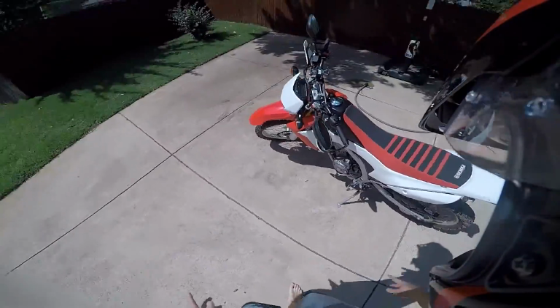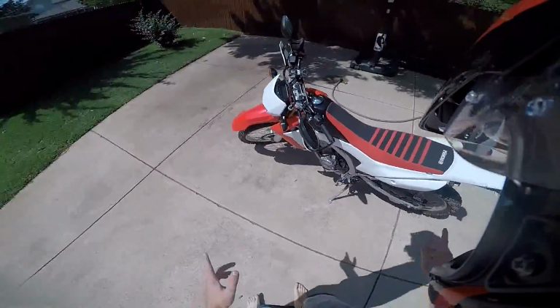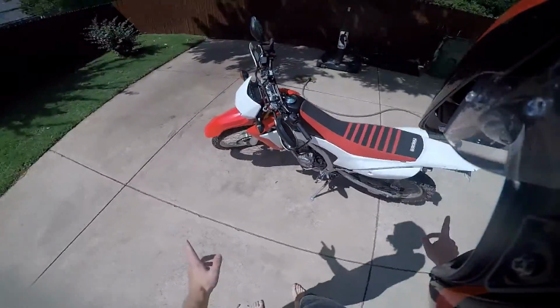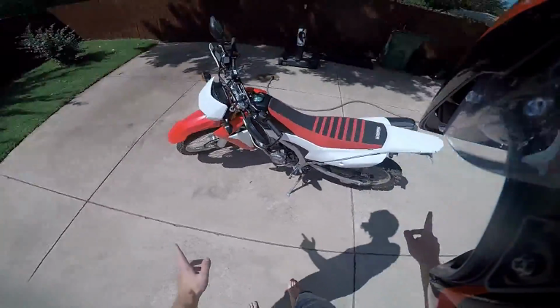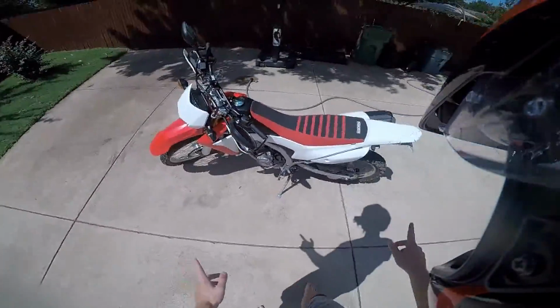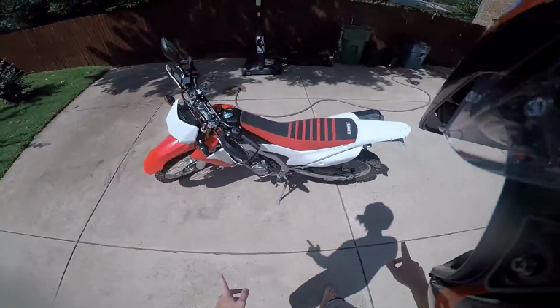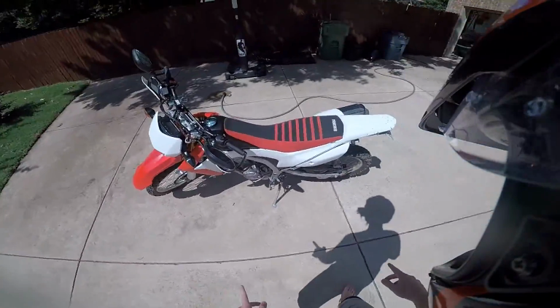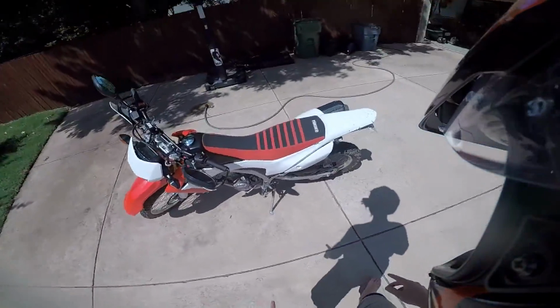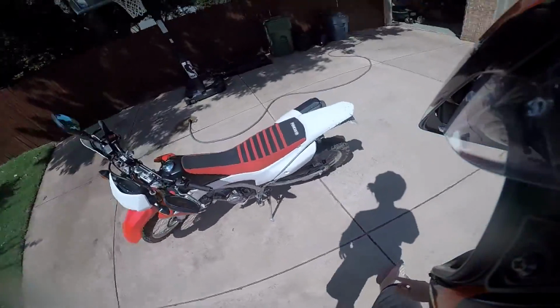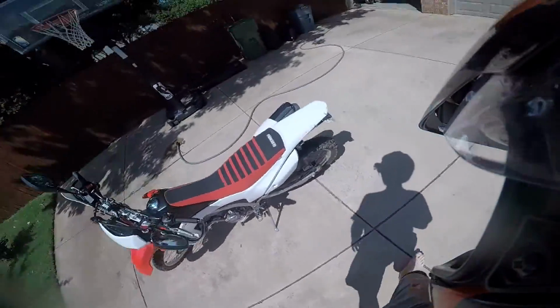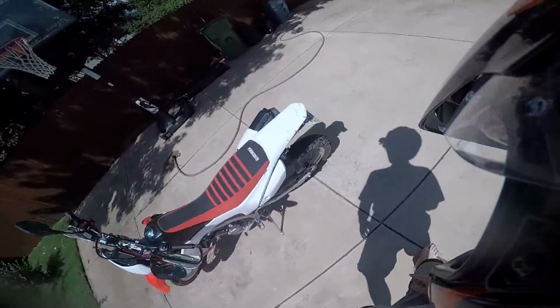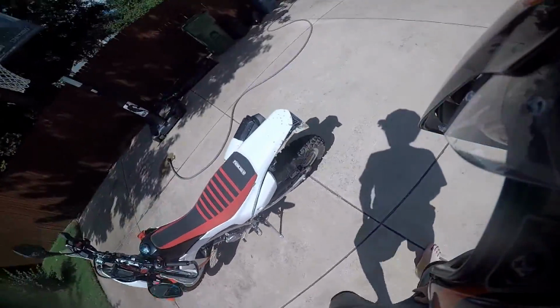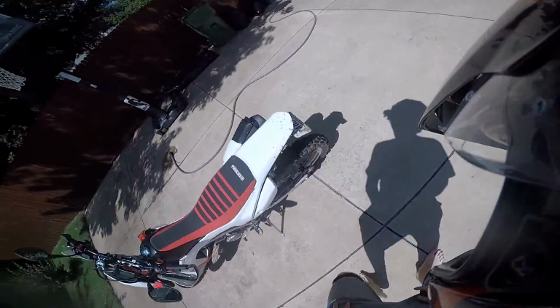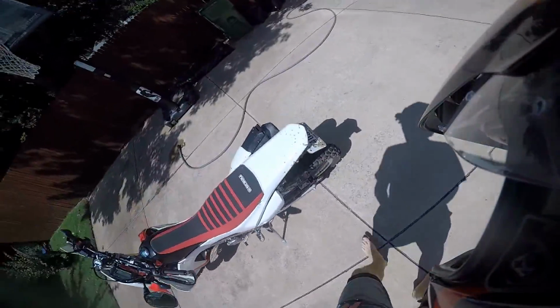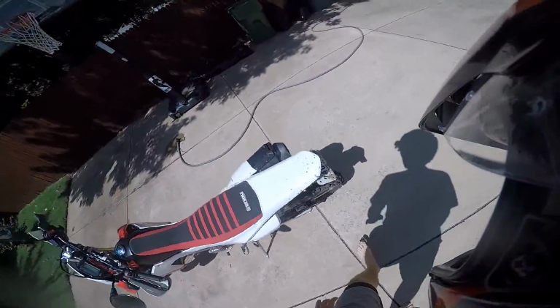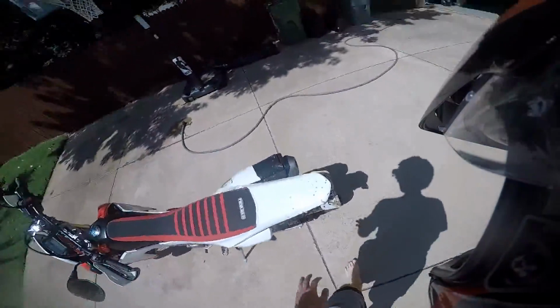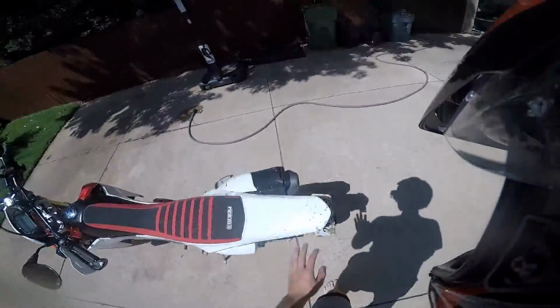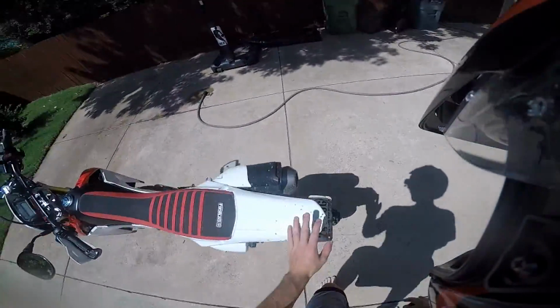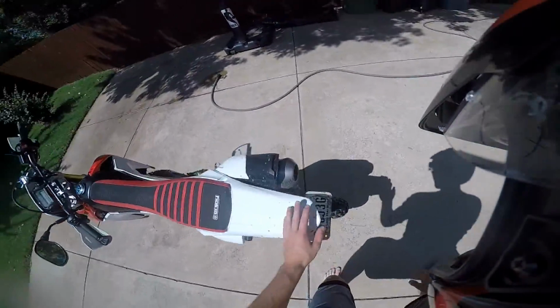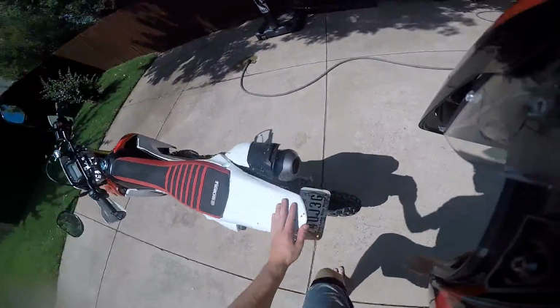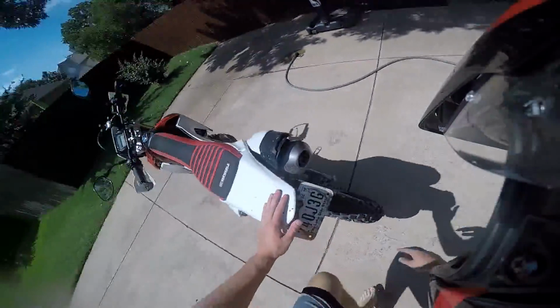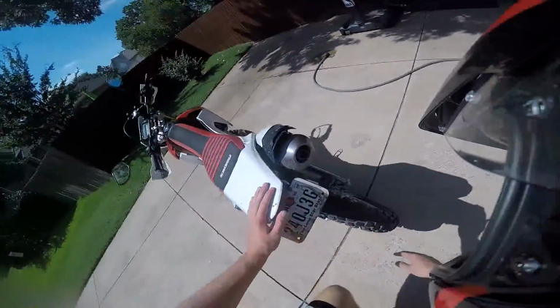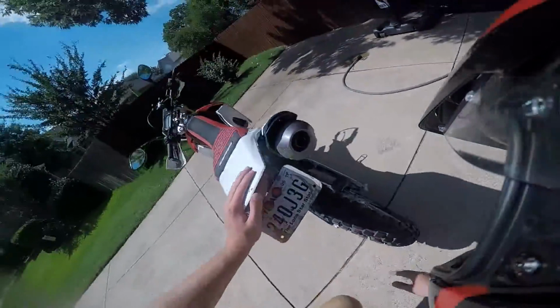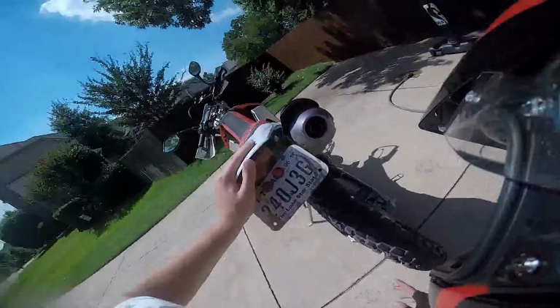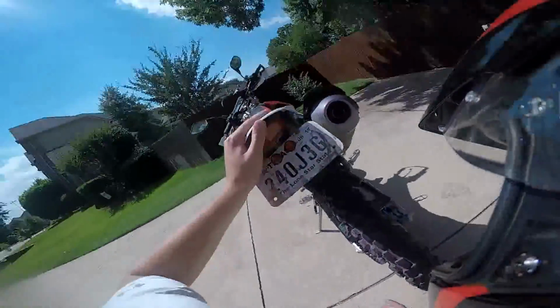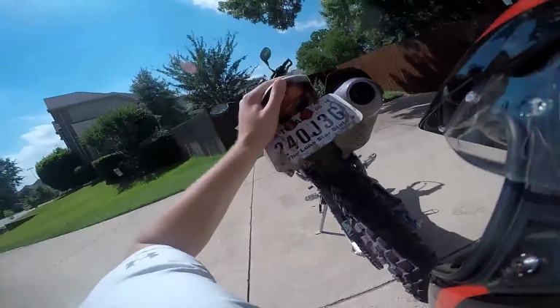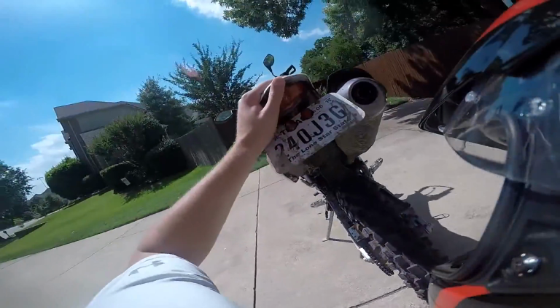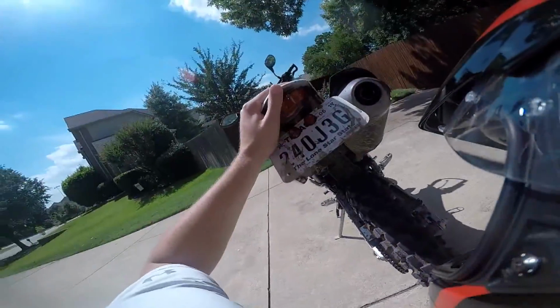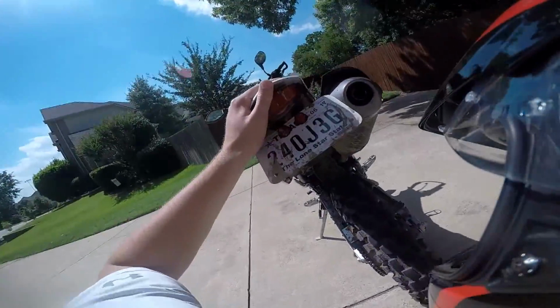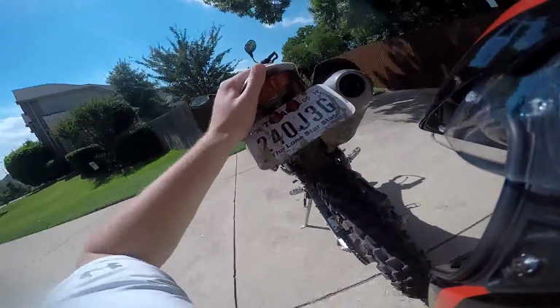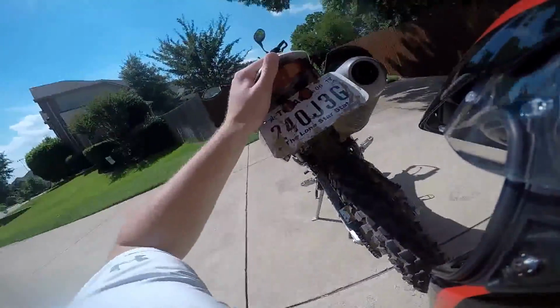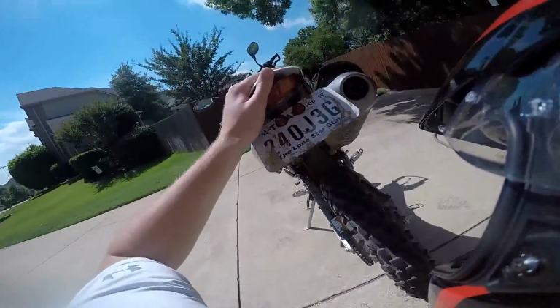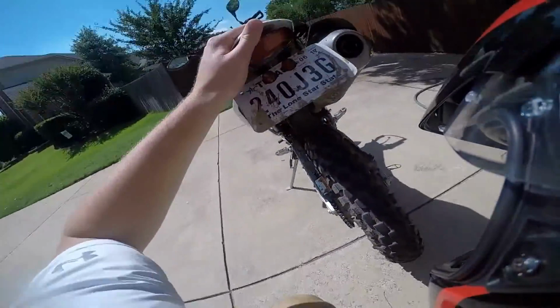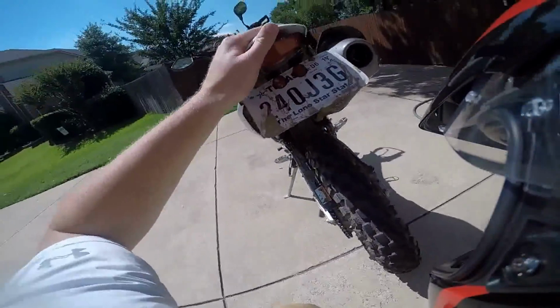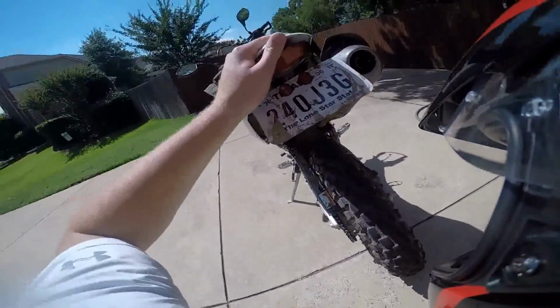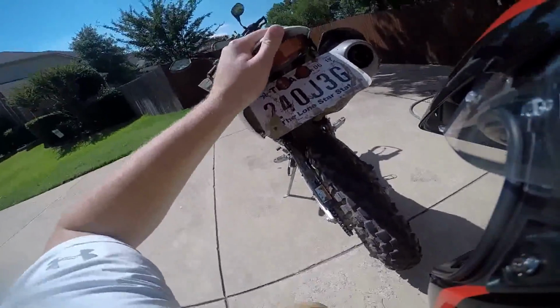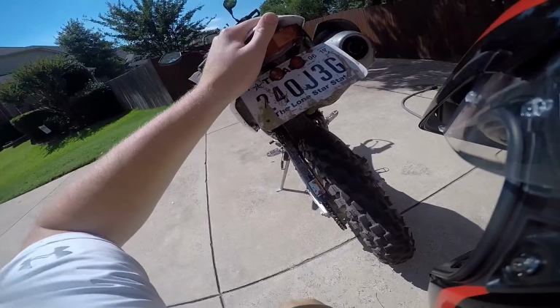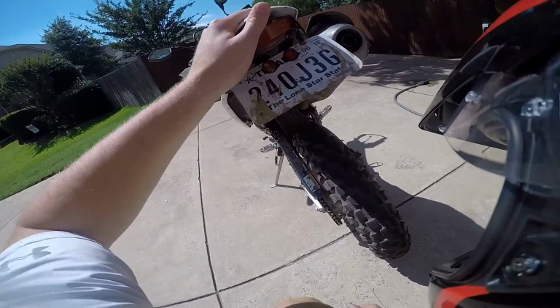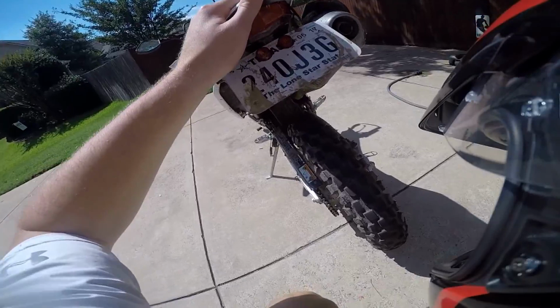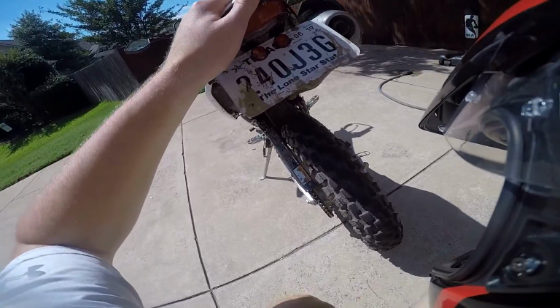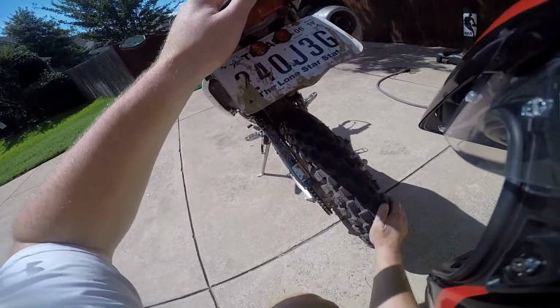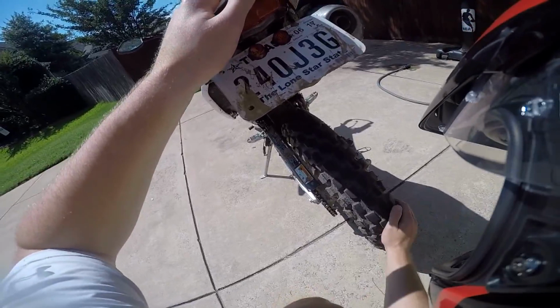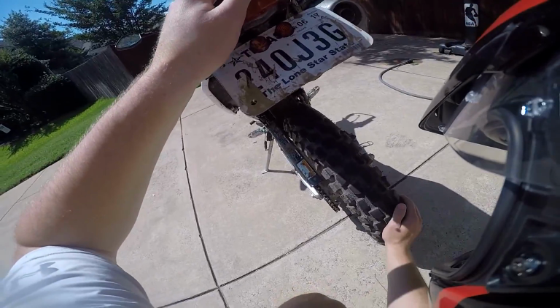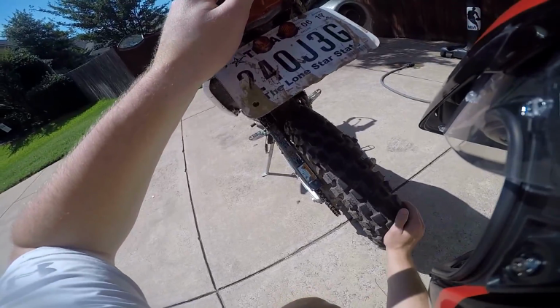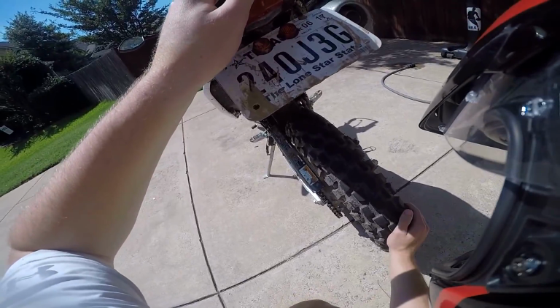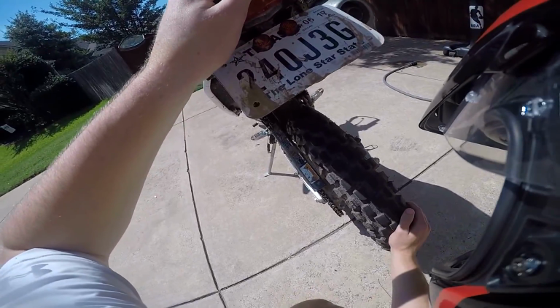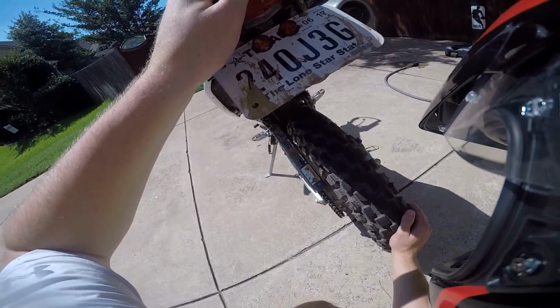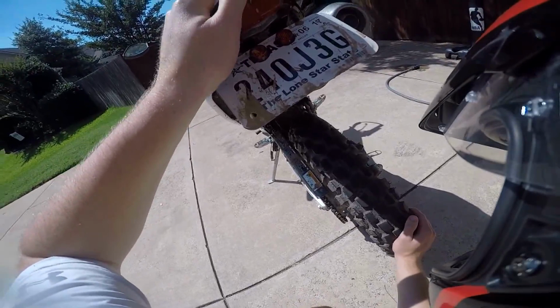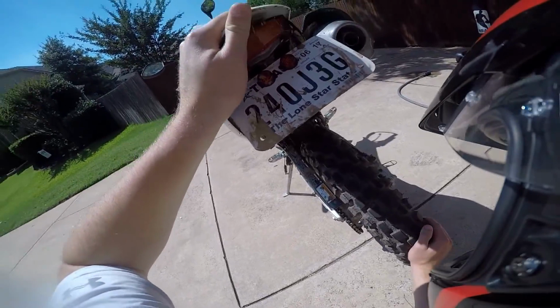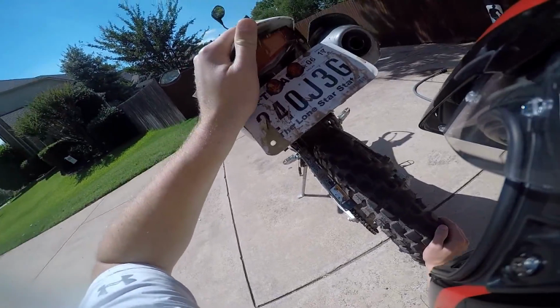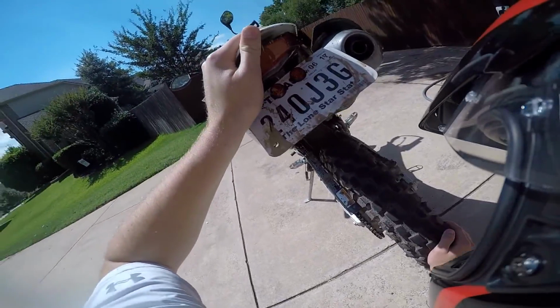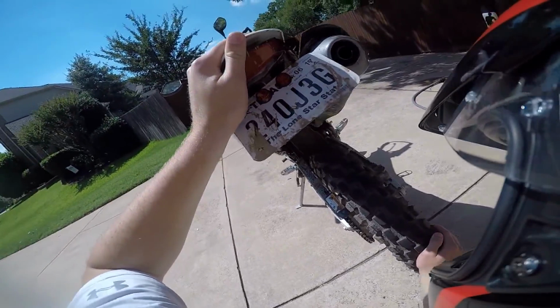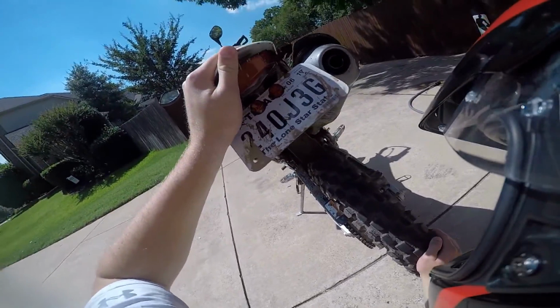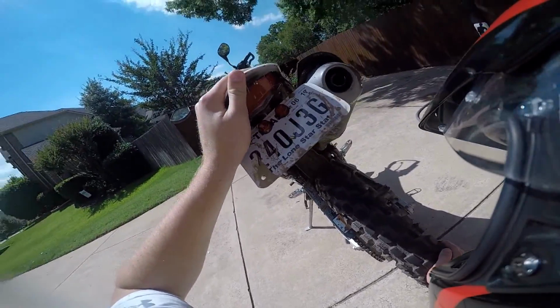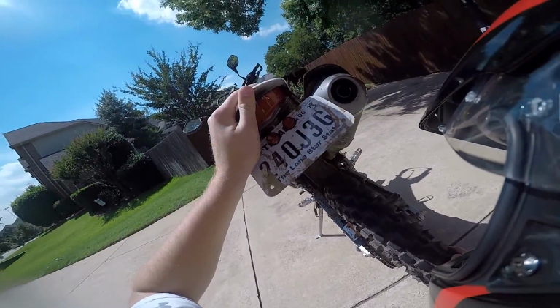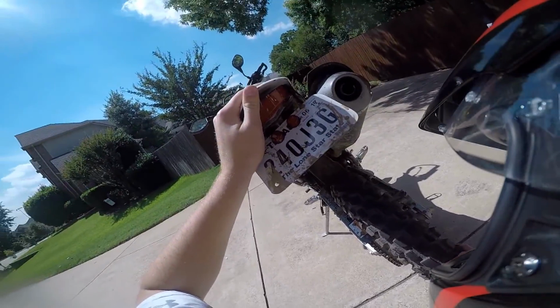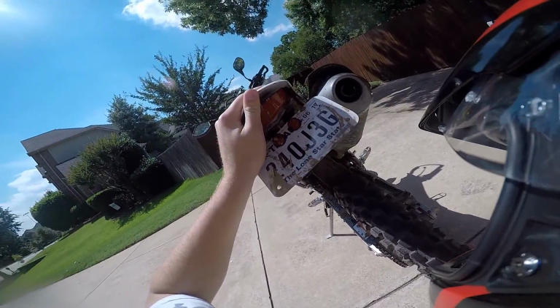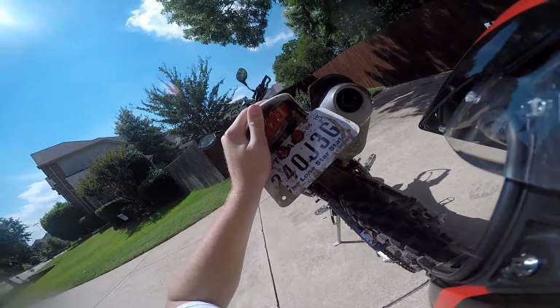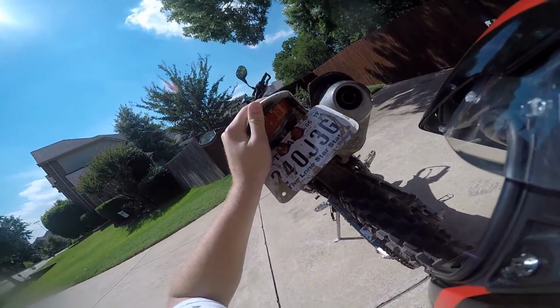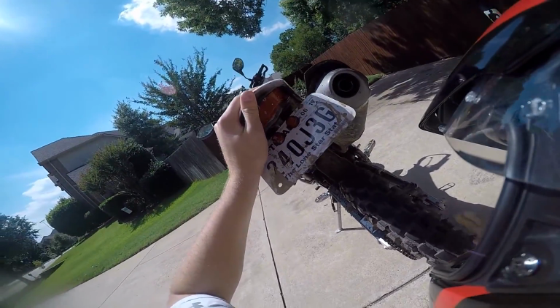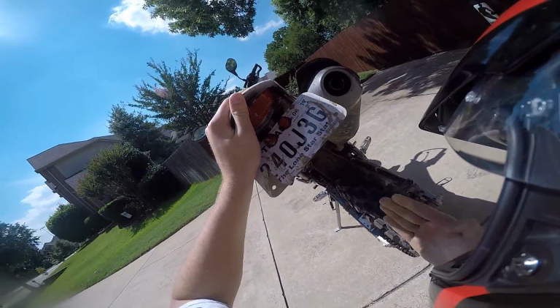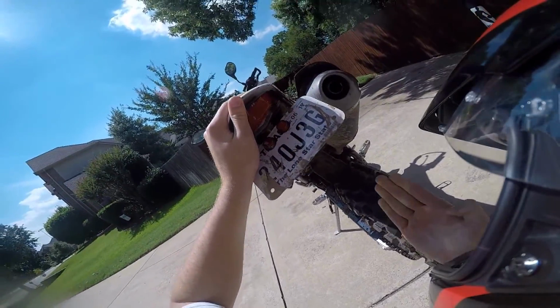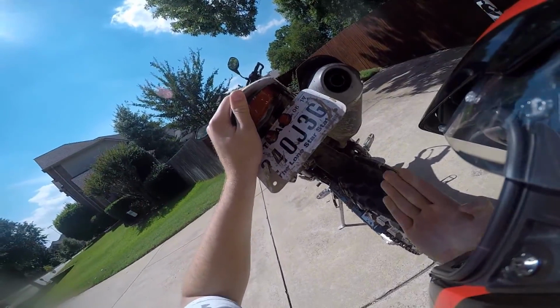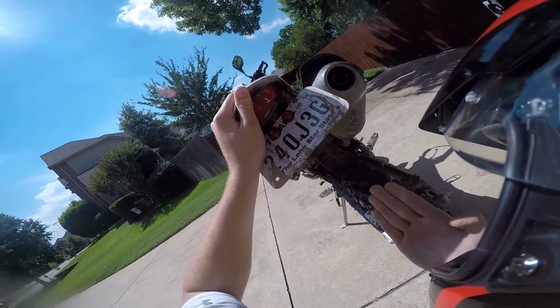Step one: you've got to get a dirty motorcycle. So get out there on those knobbies and get some mud.